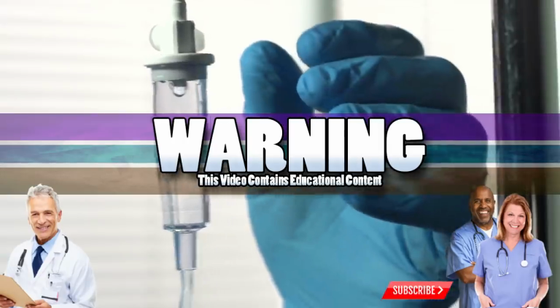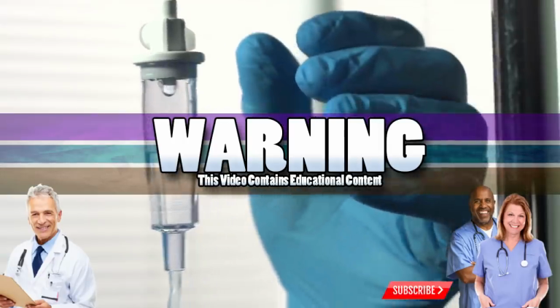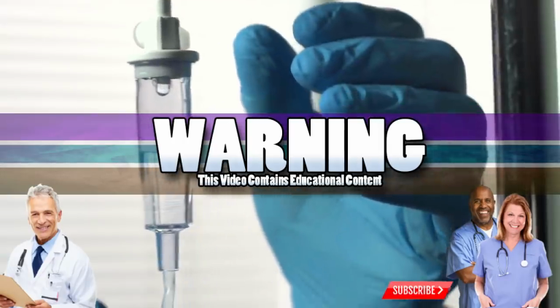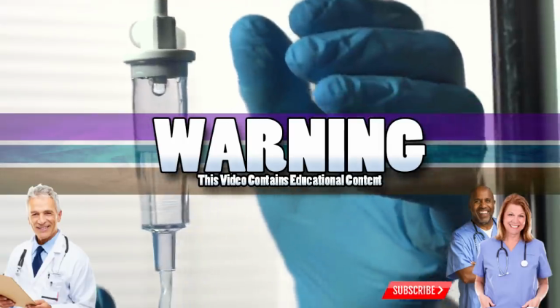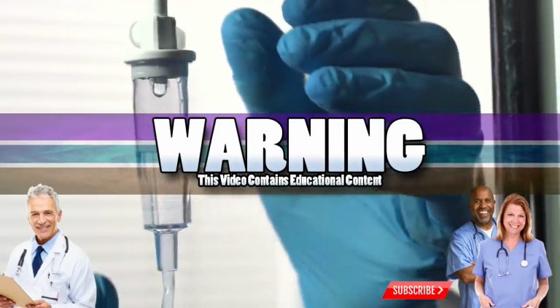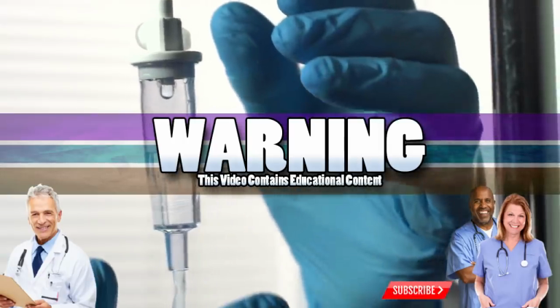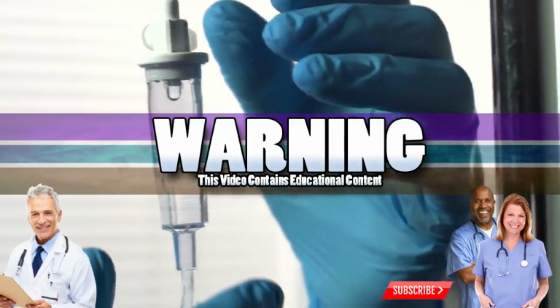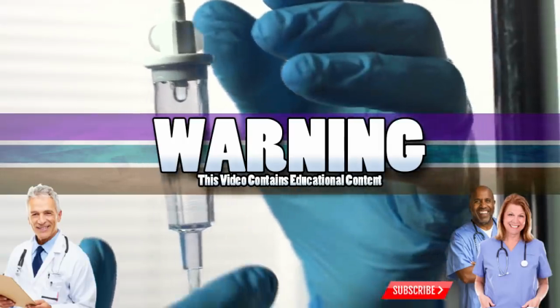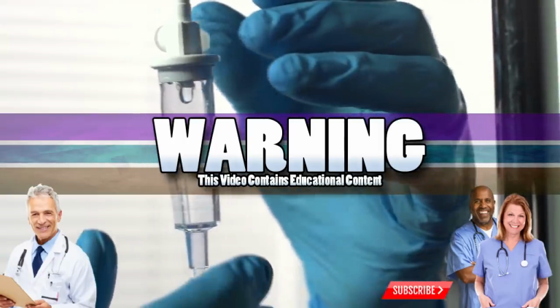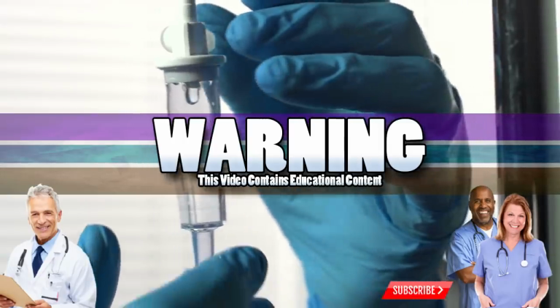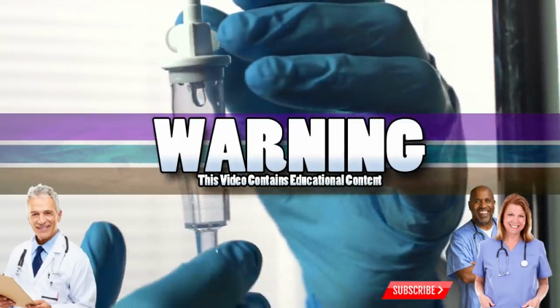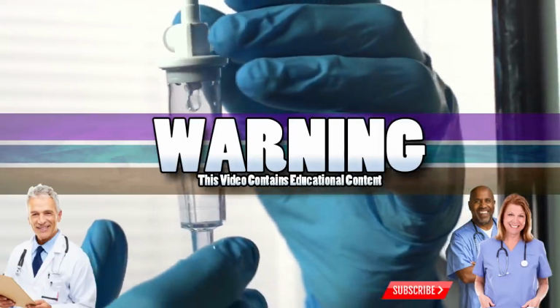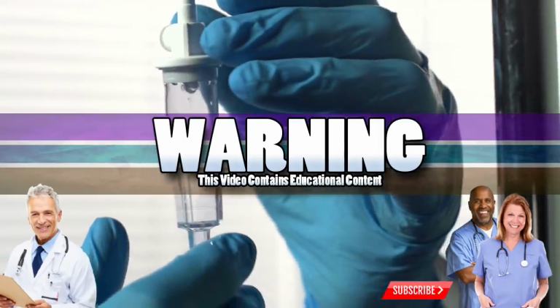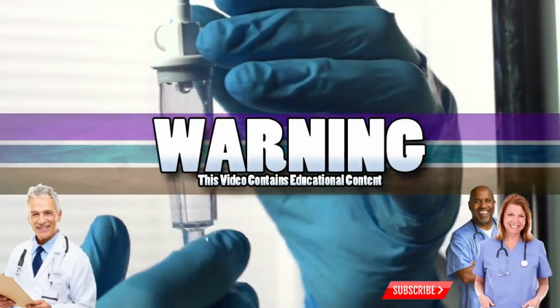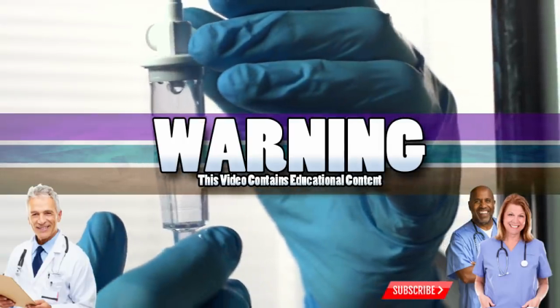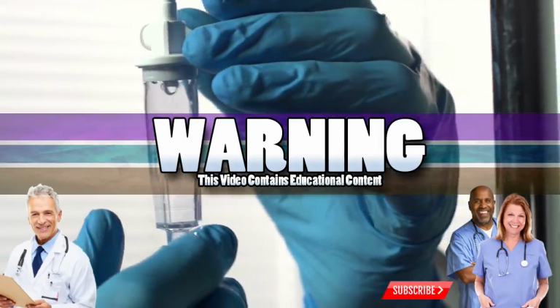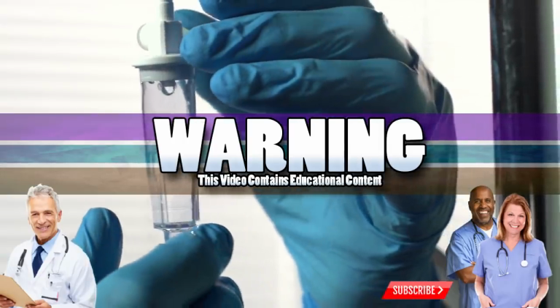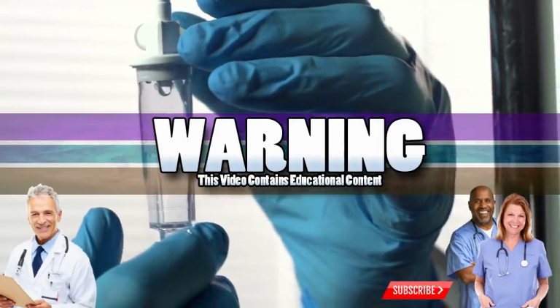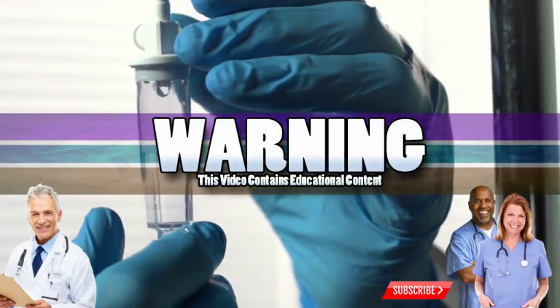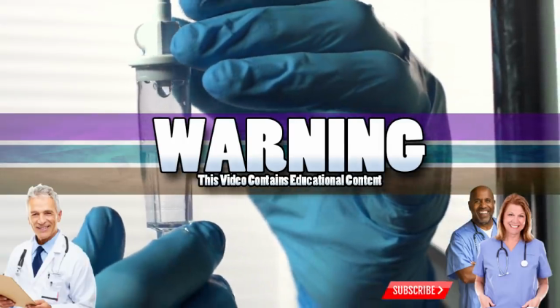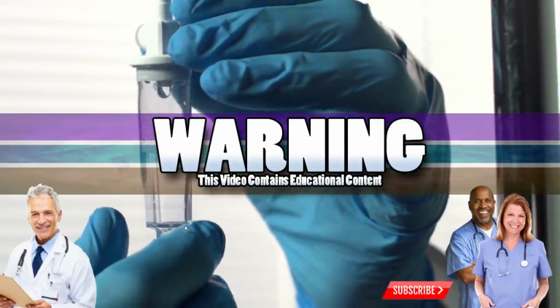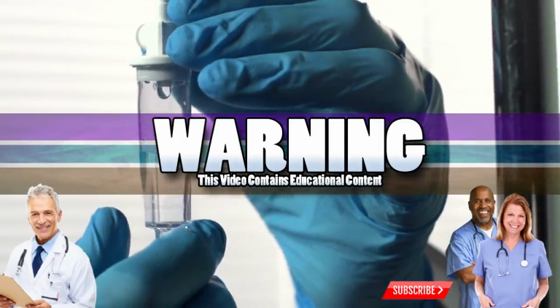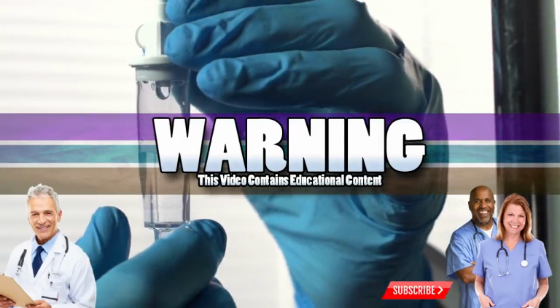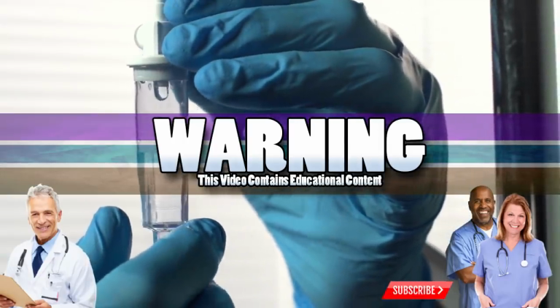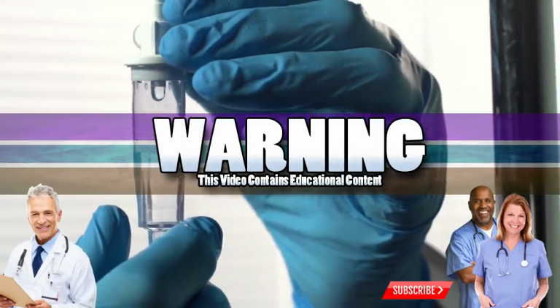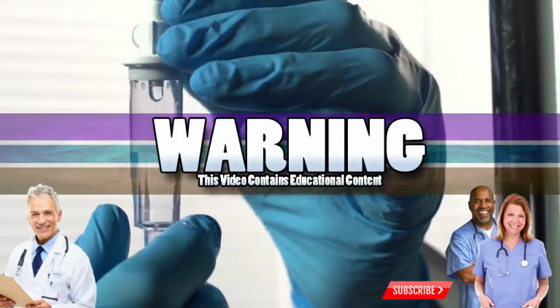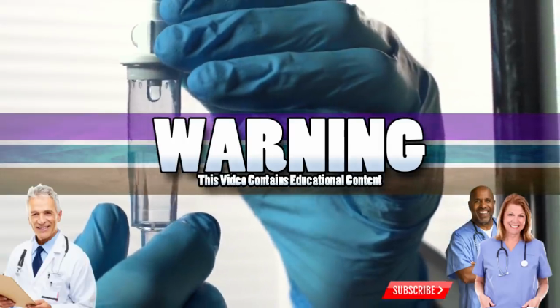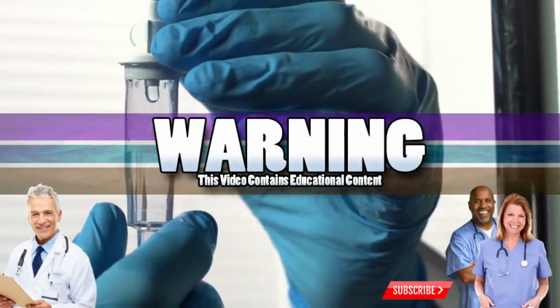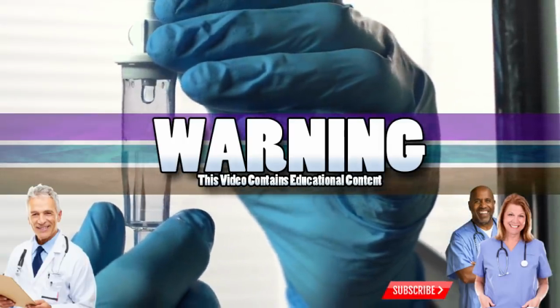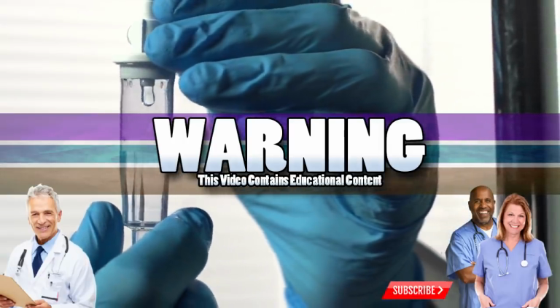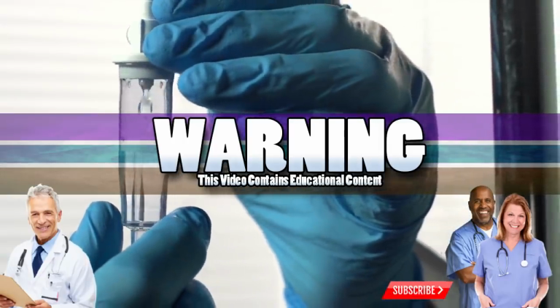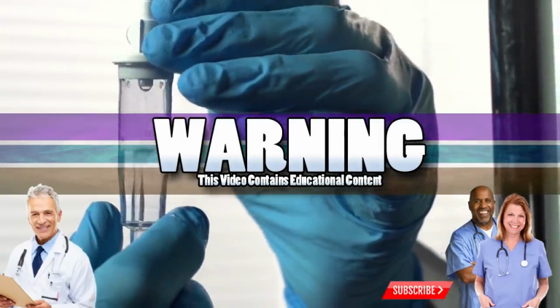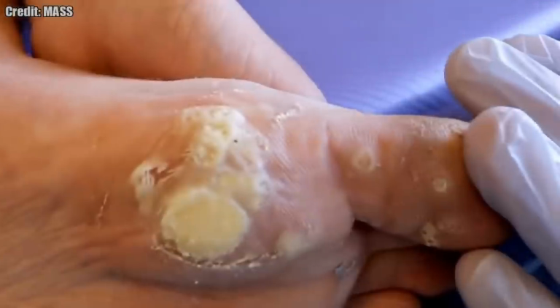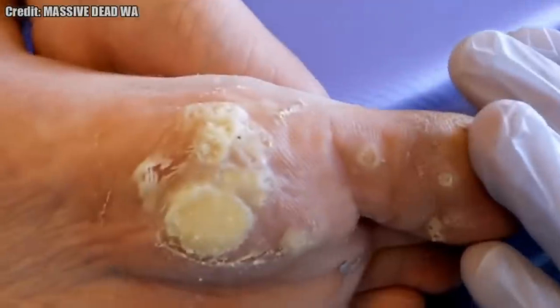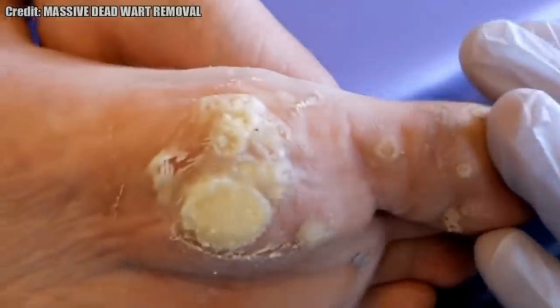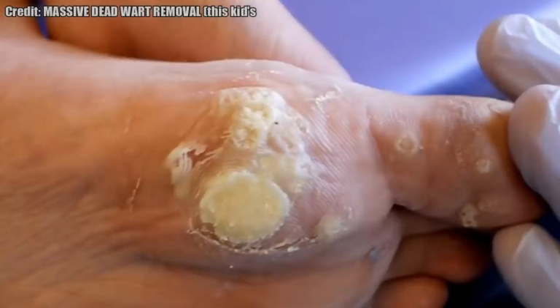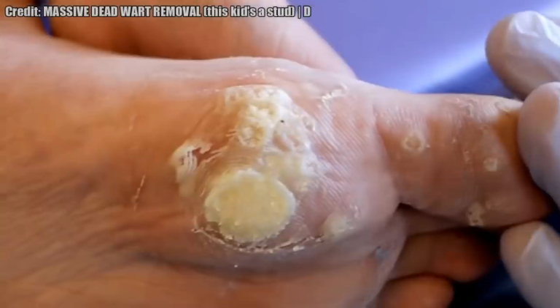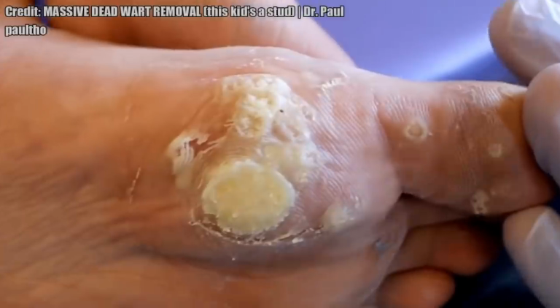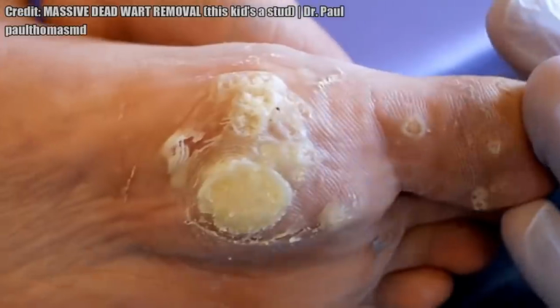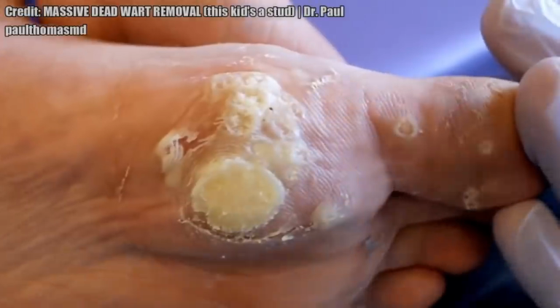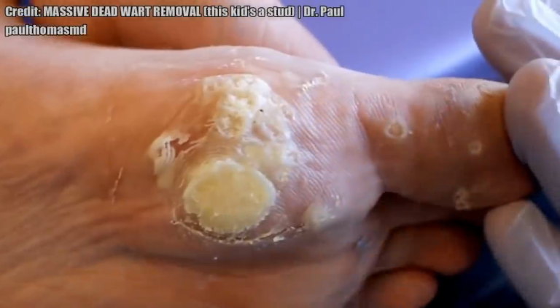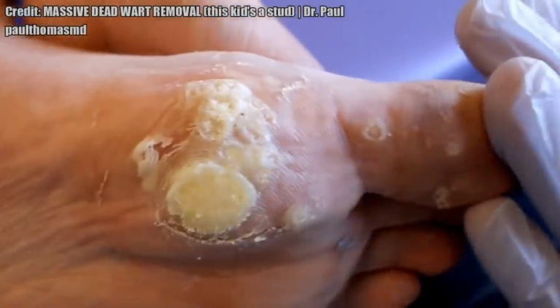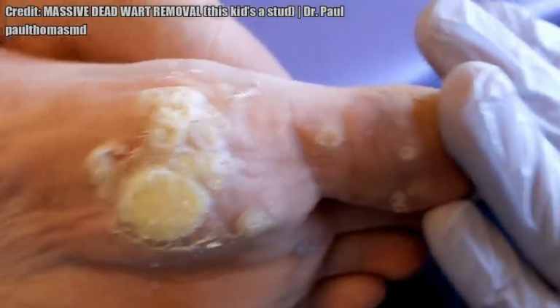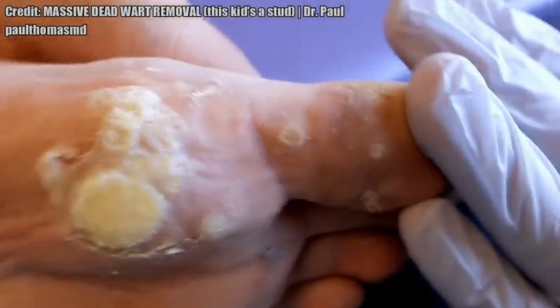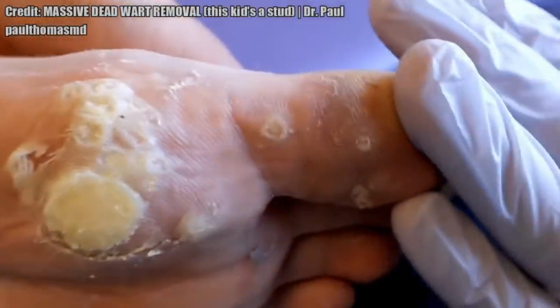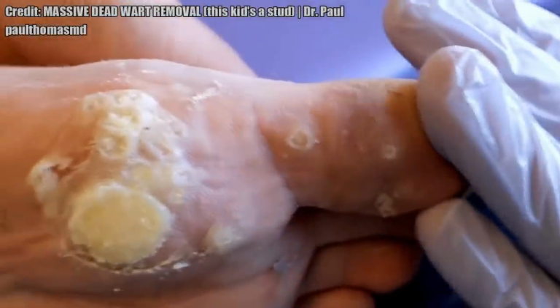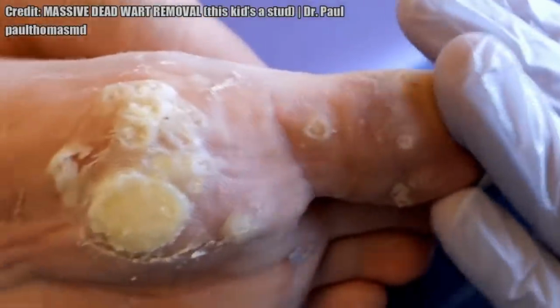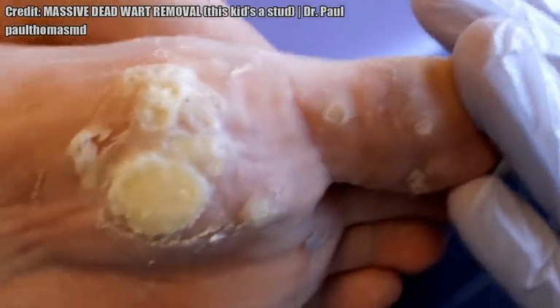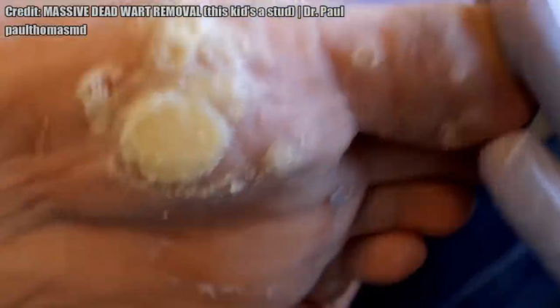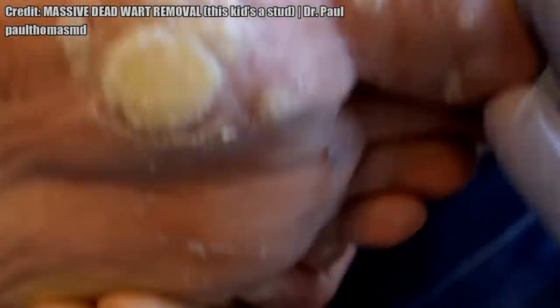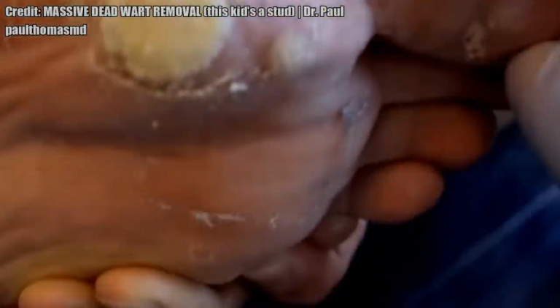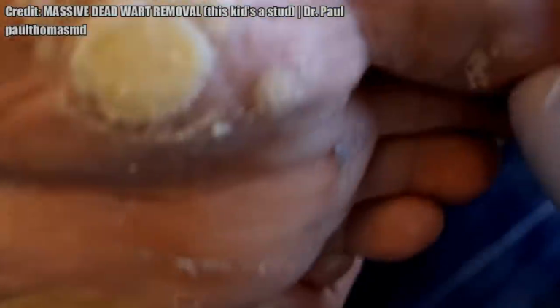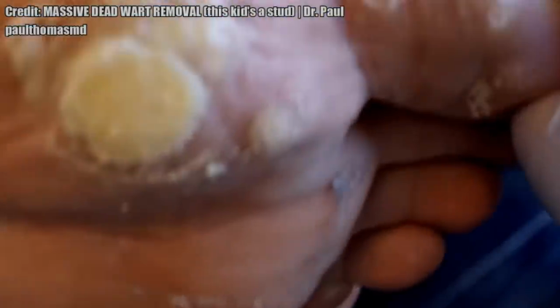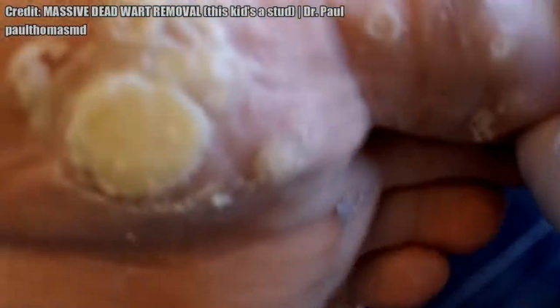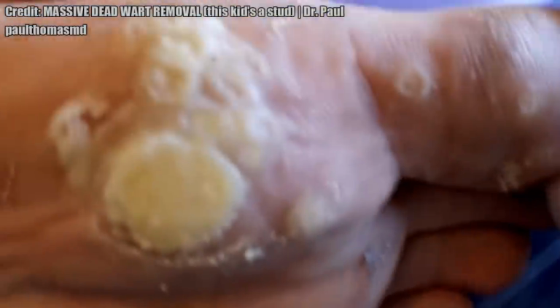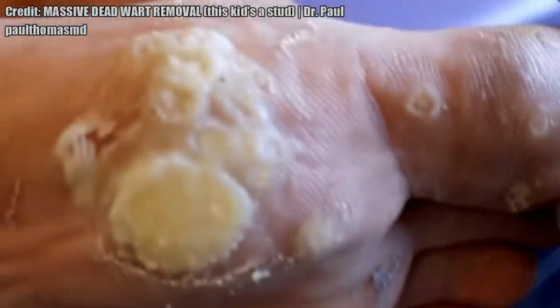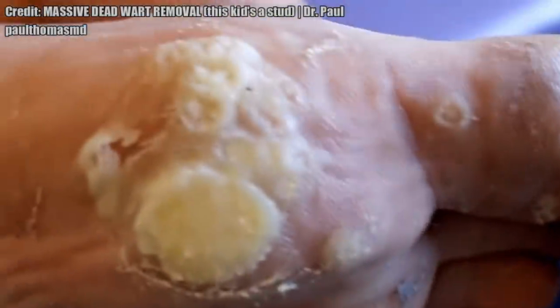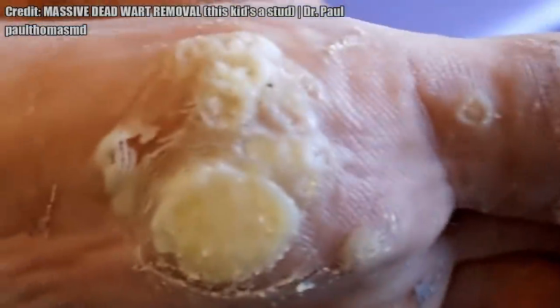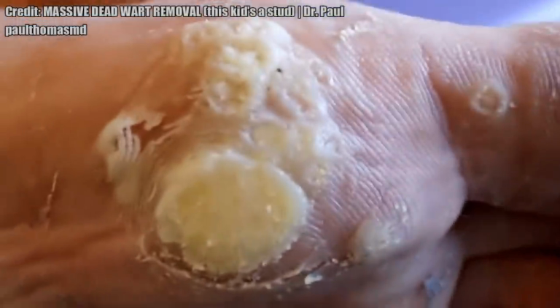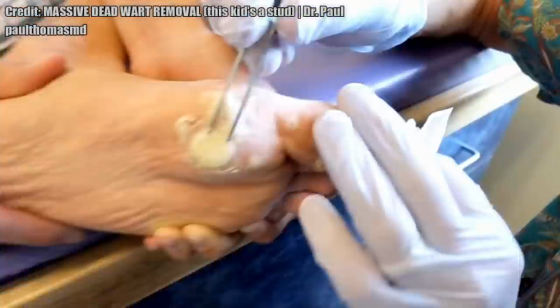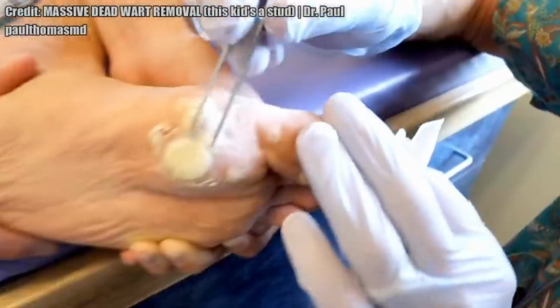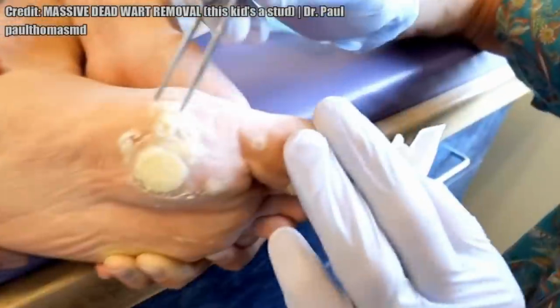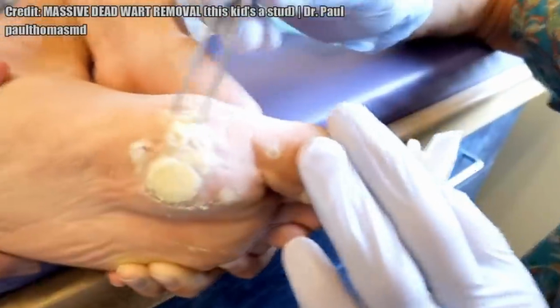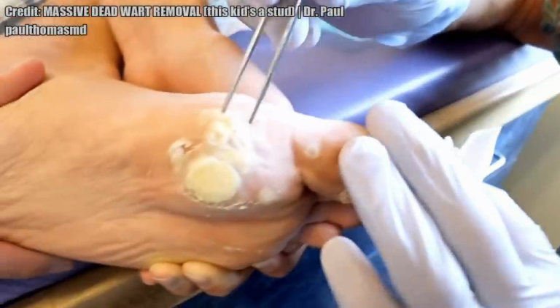Good medical morning! Today we're taking an educational look at warts, horns, pimples, and blisters.